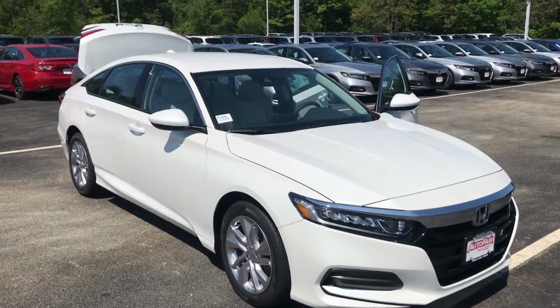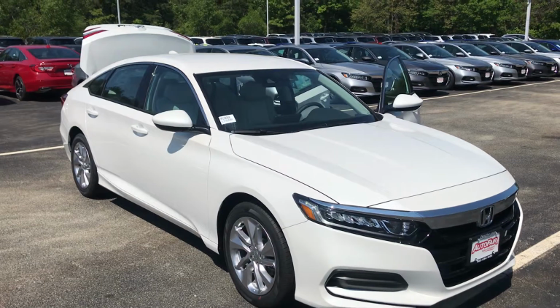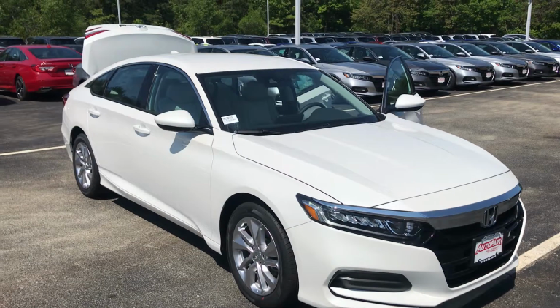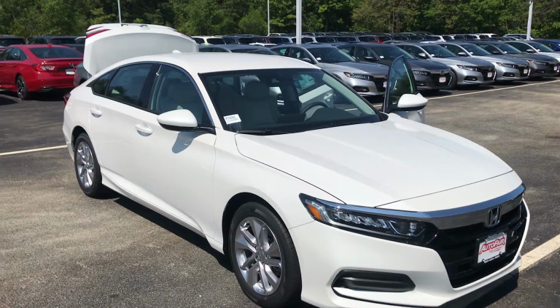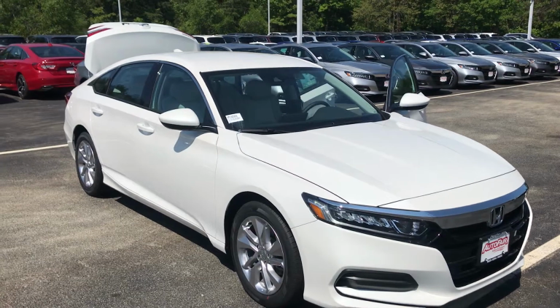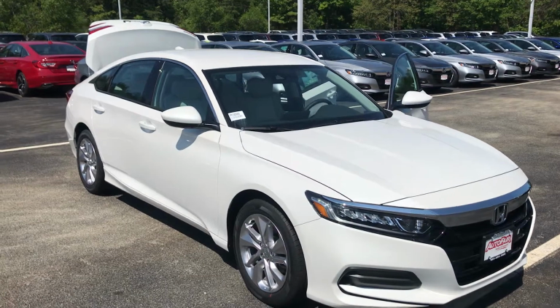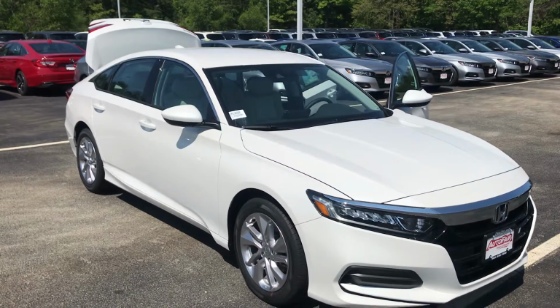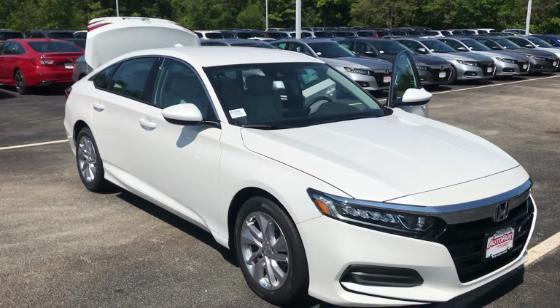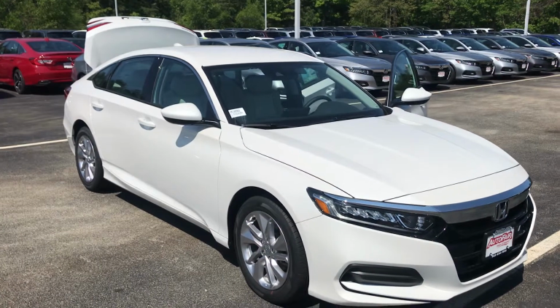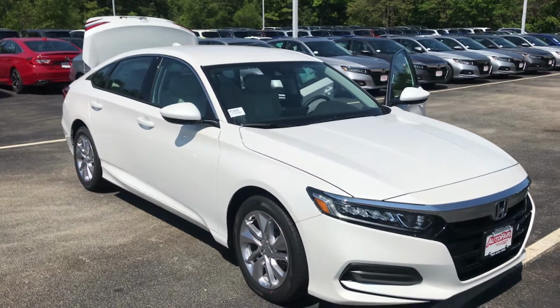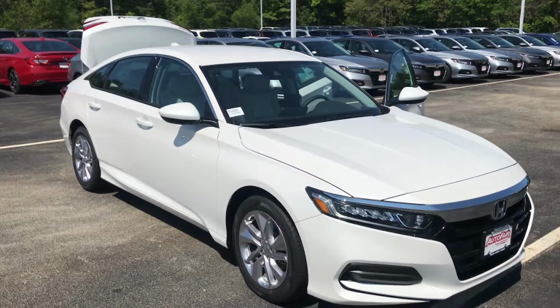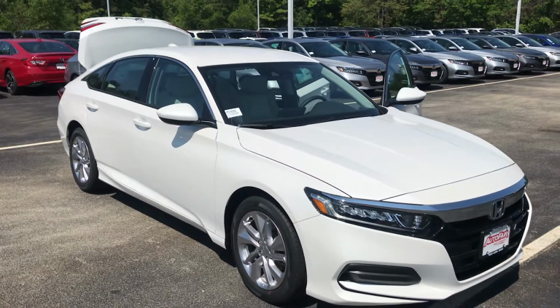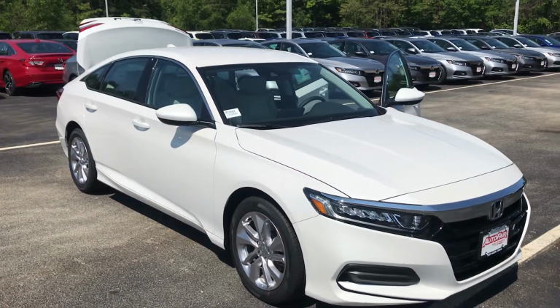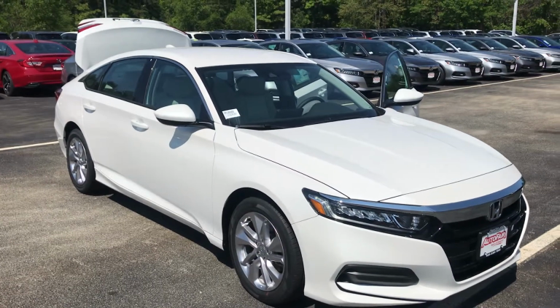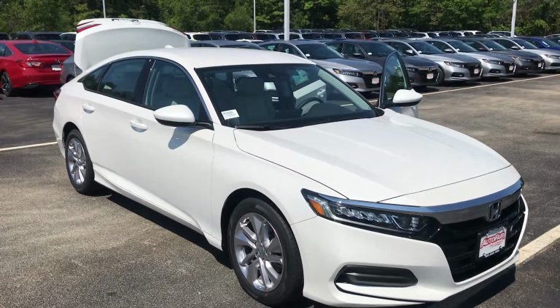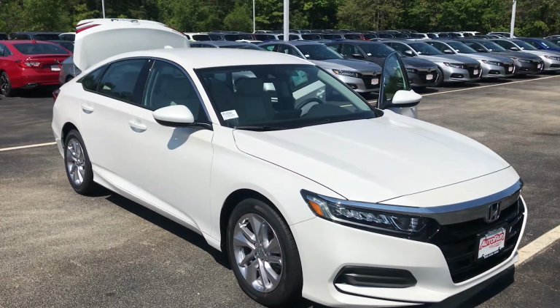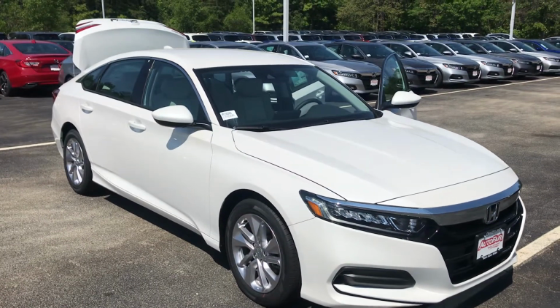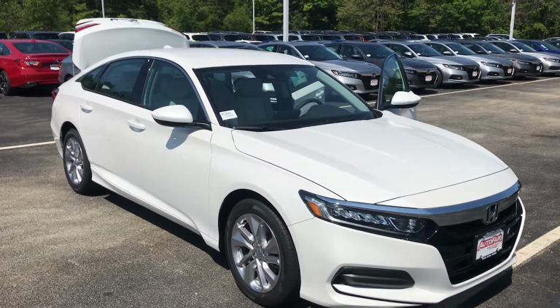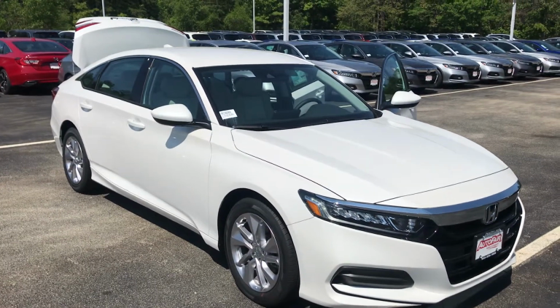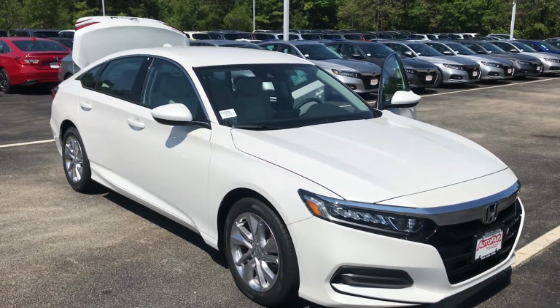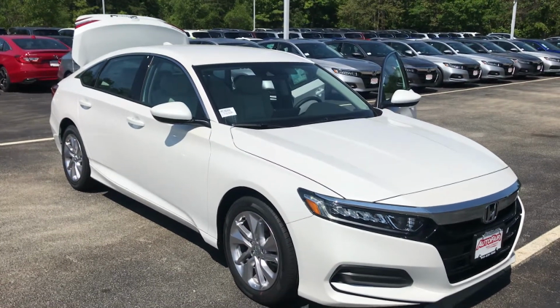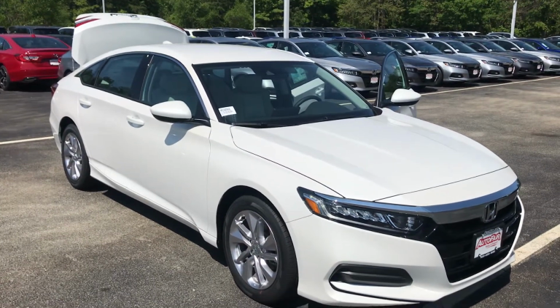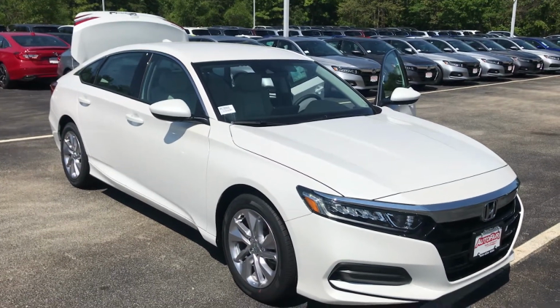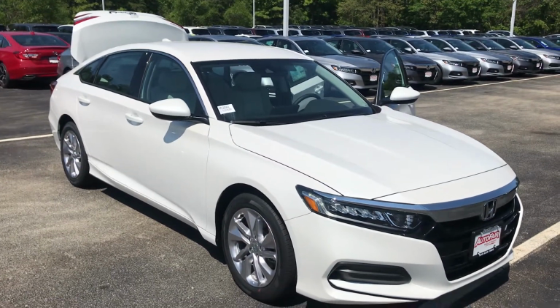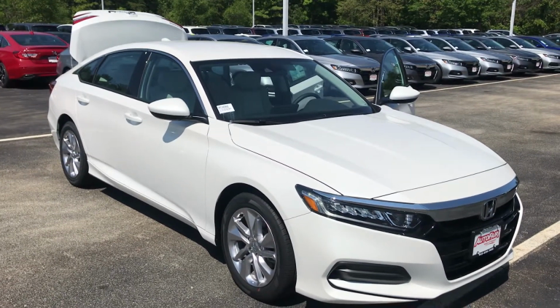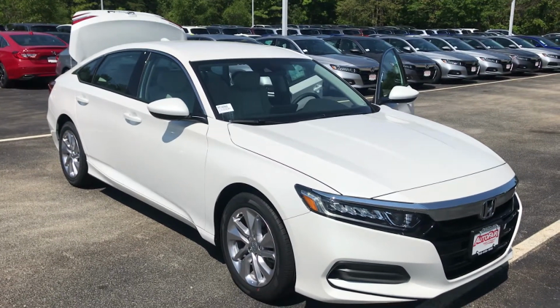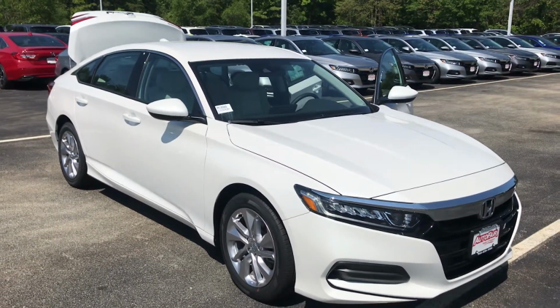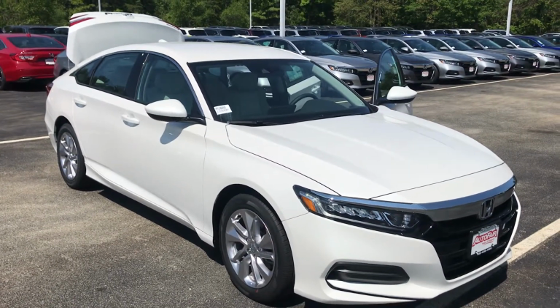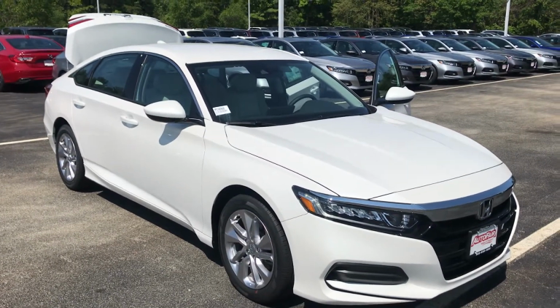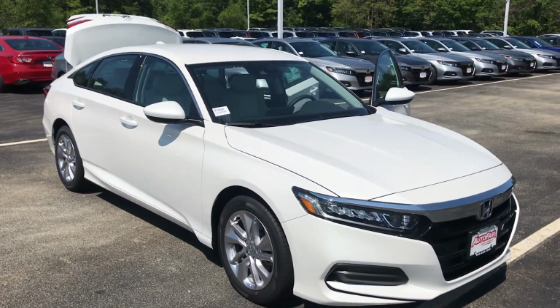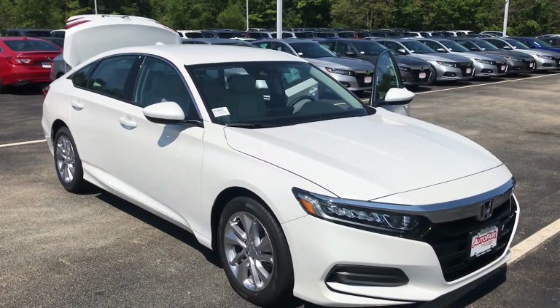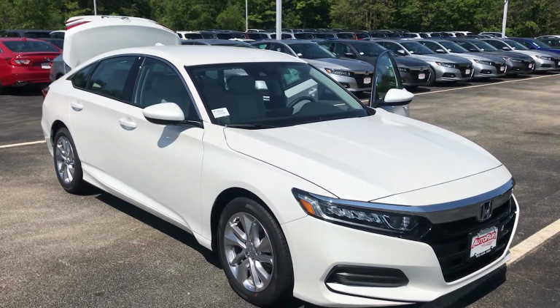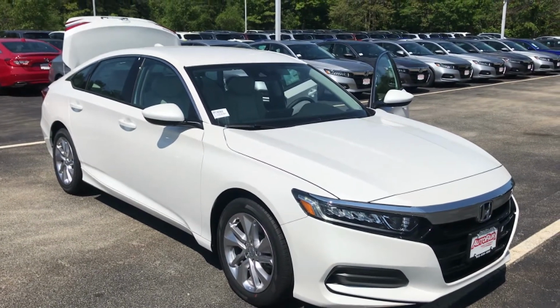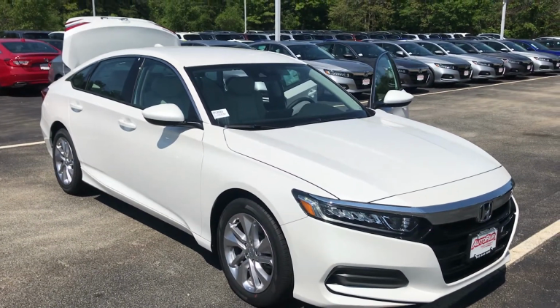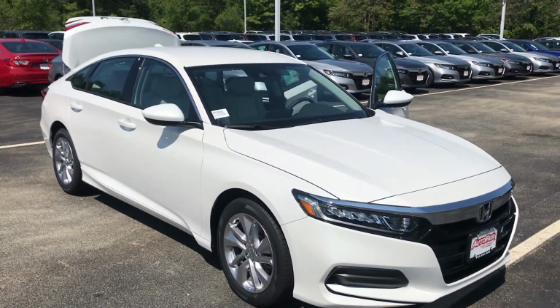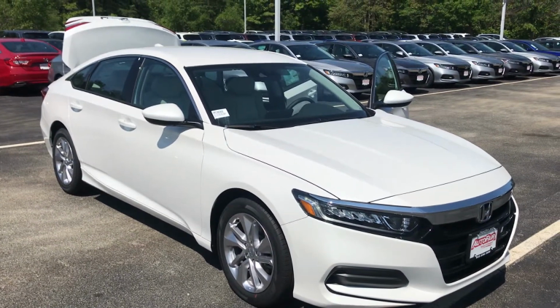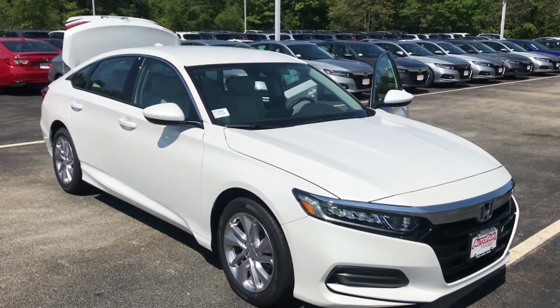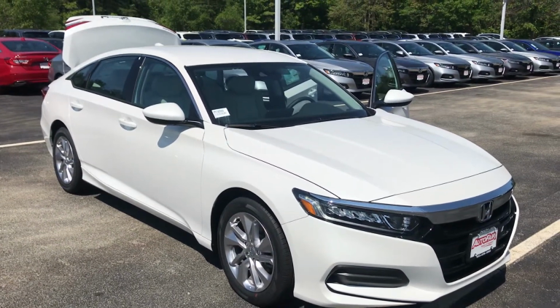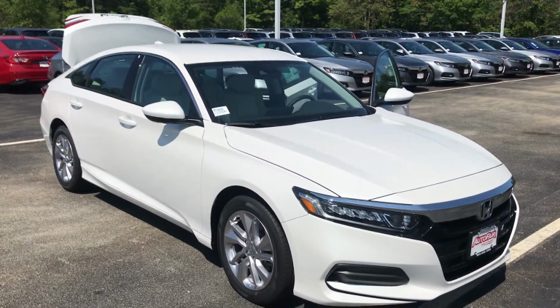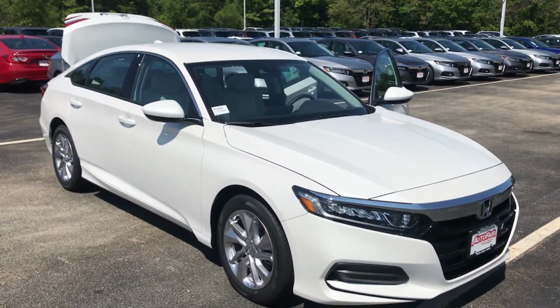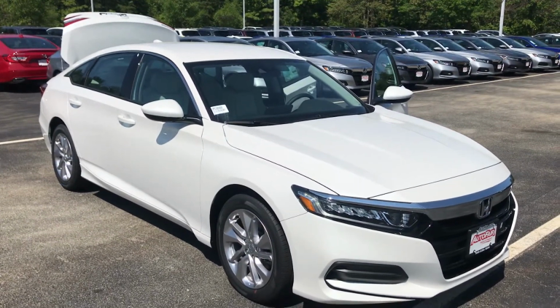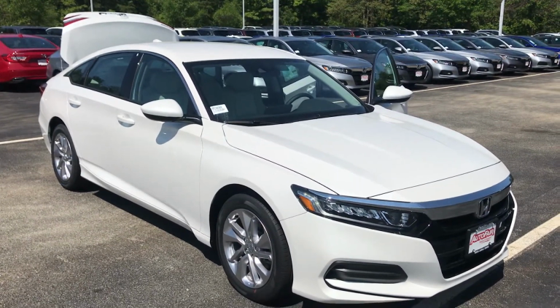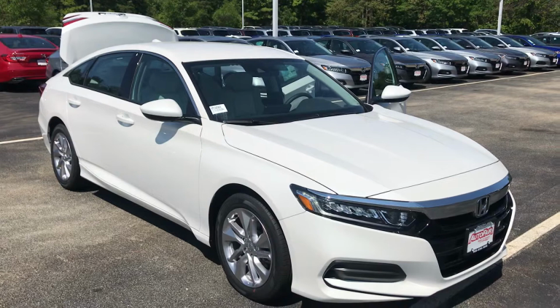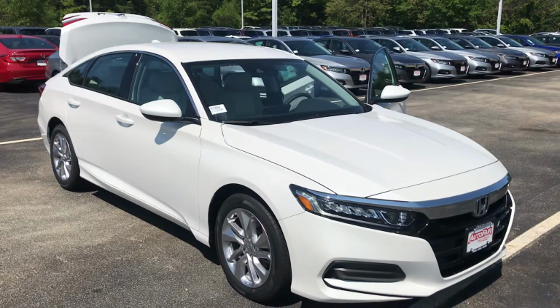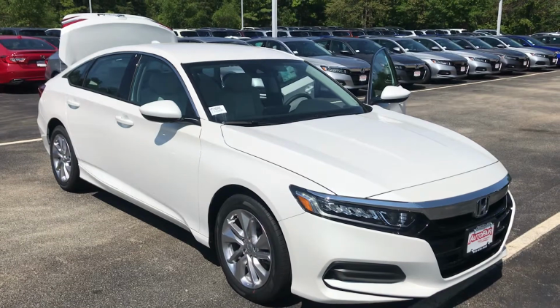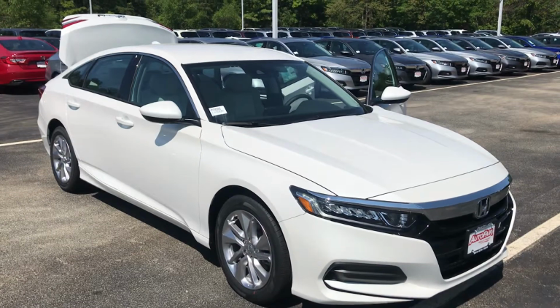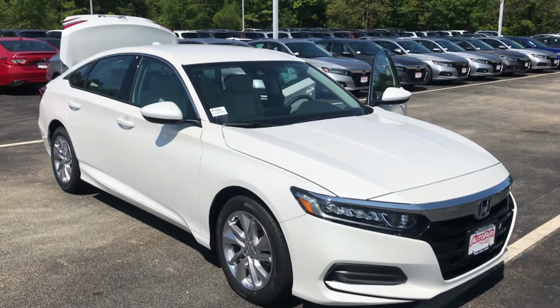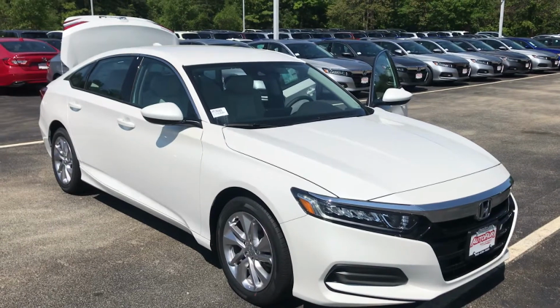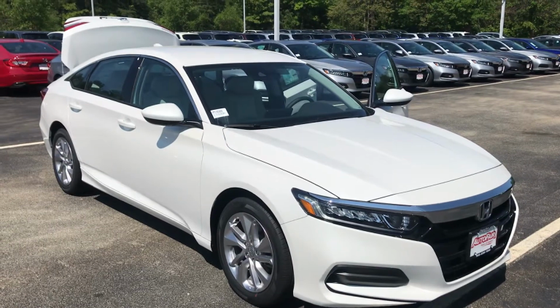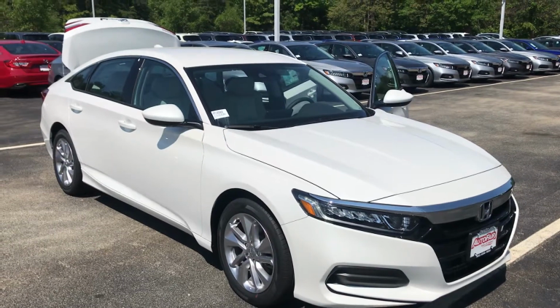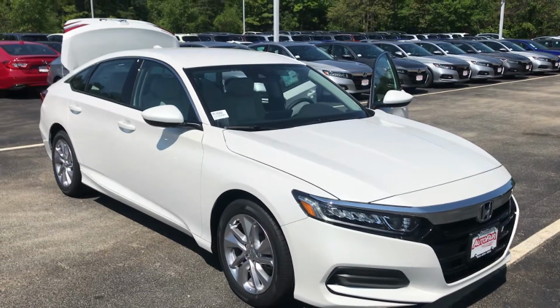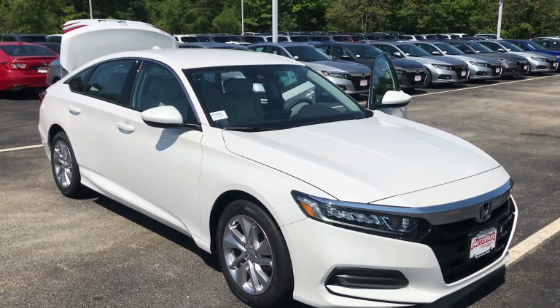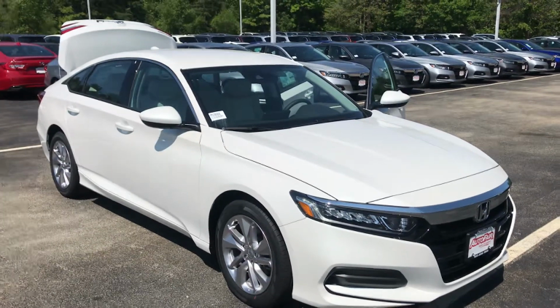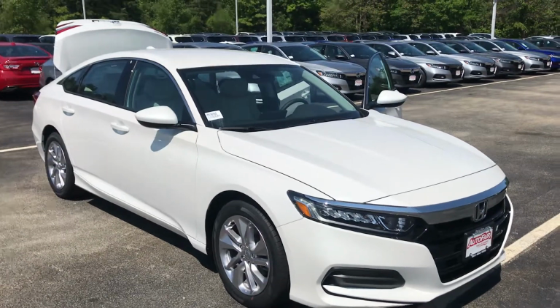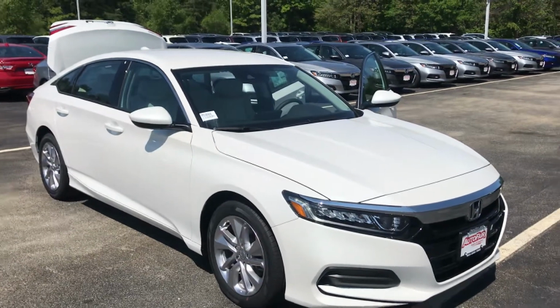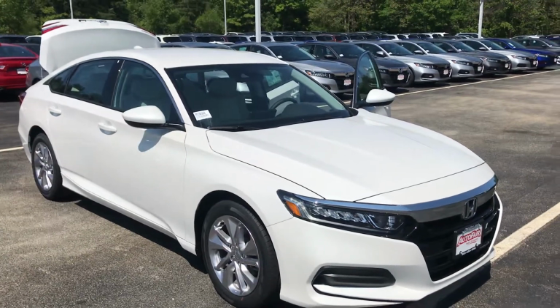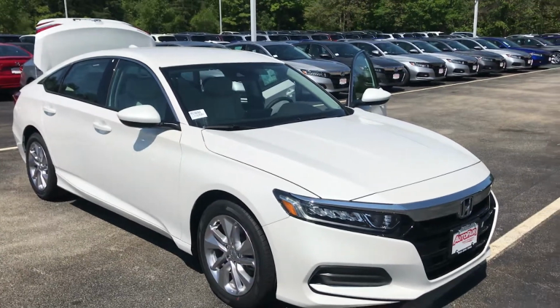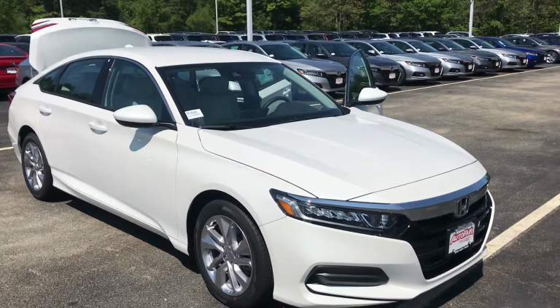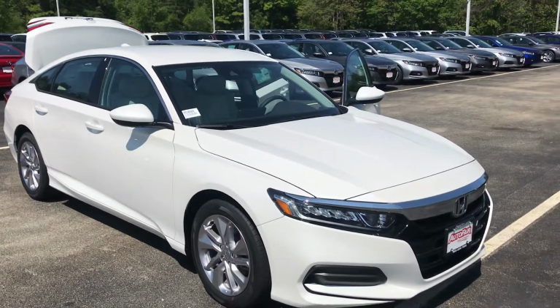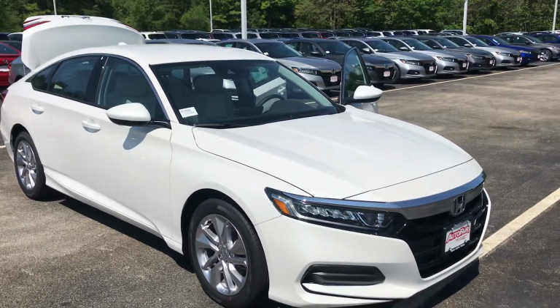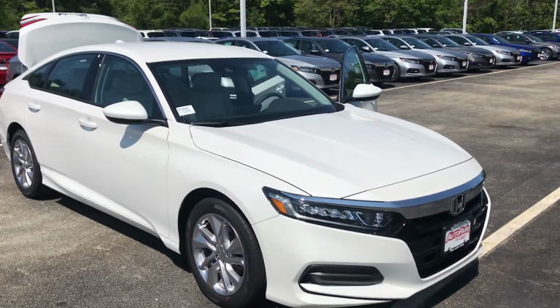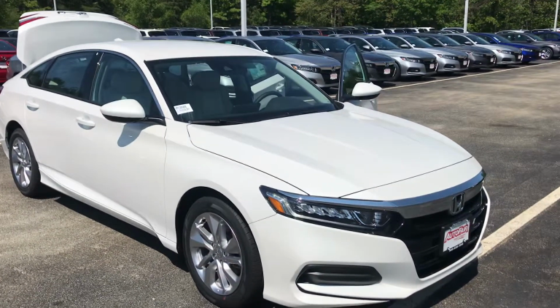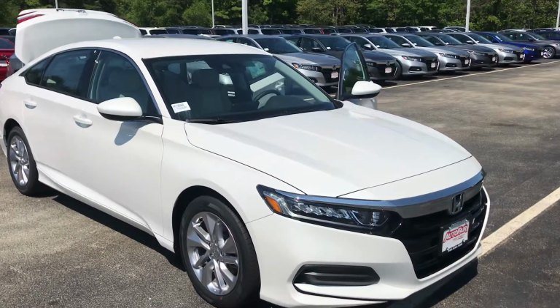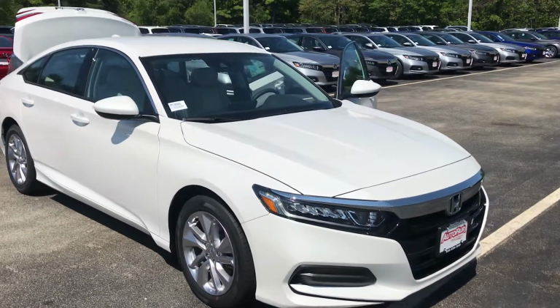Hey there Elaine, Mike over here at AutoFair Honda in Manchester, just making a quick walk-around video of the 2019 Honda Accord LX that you inquired about online.